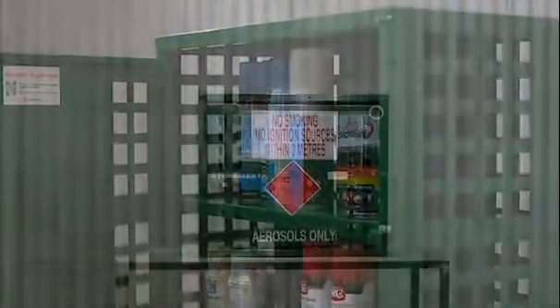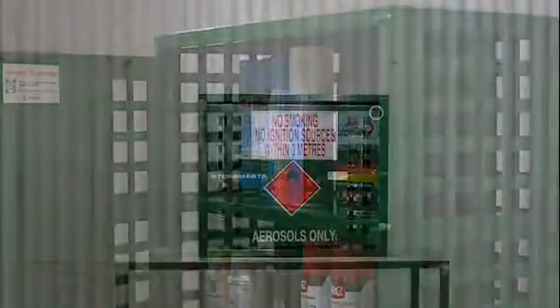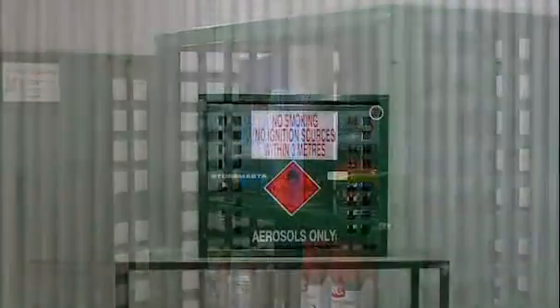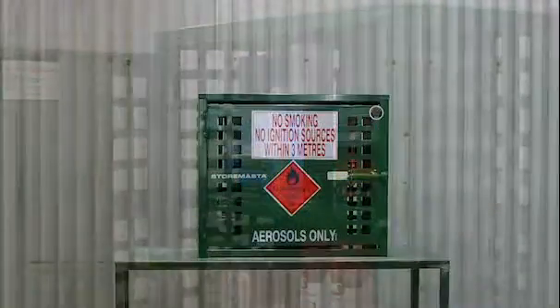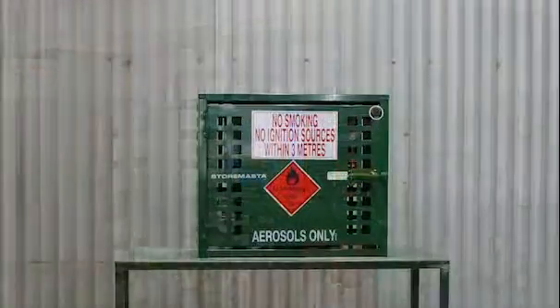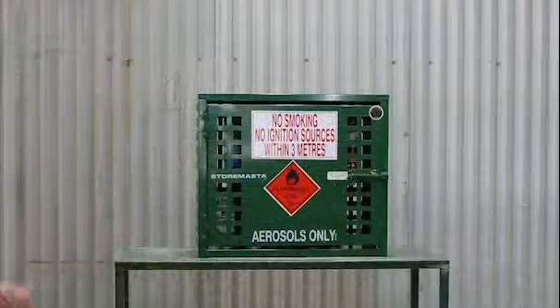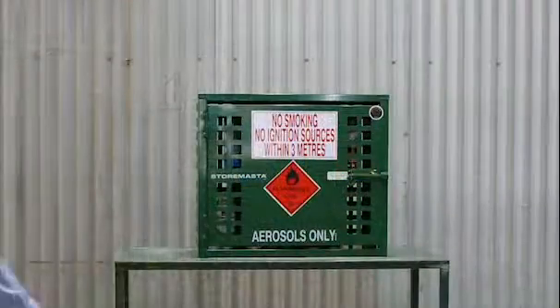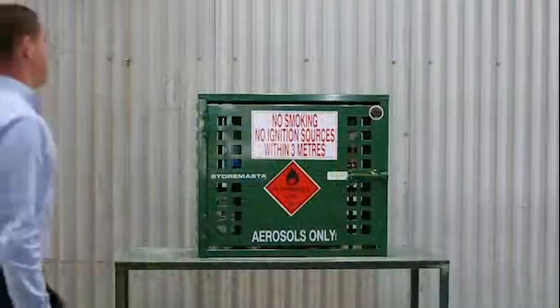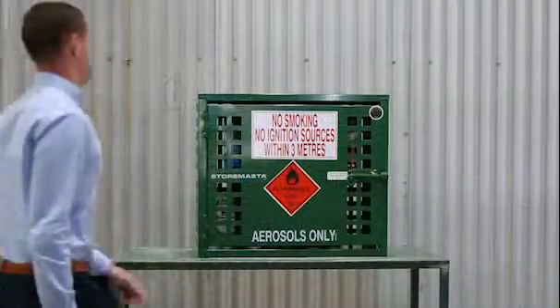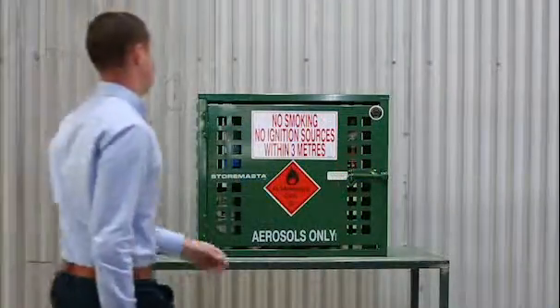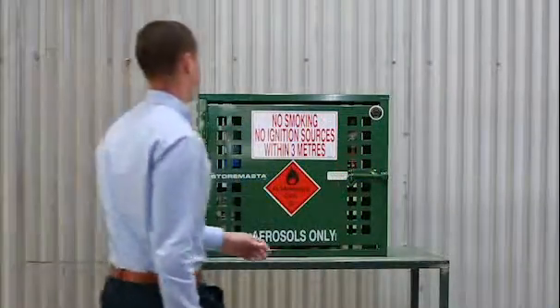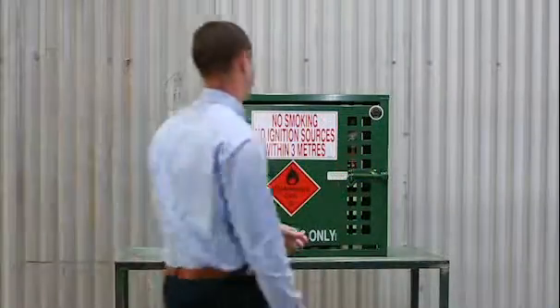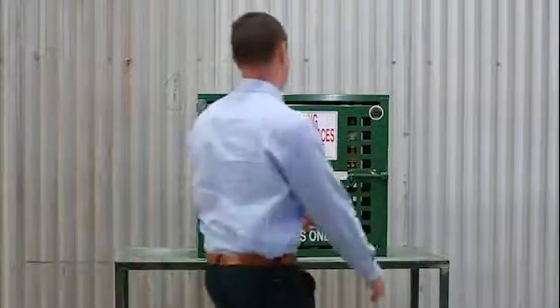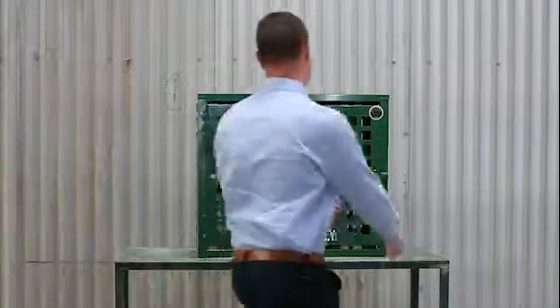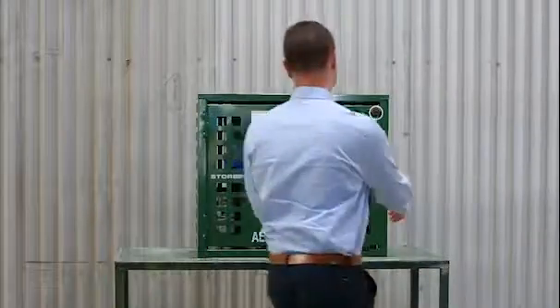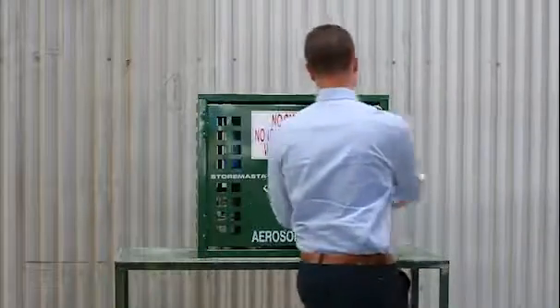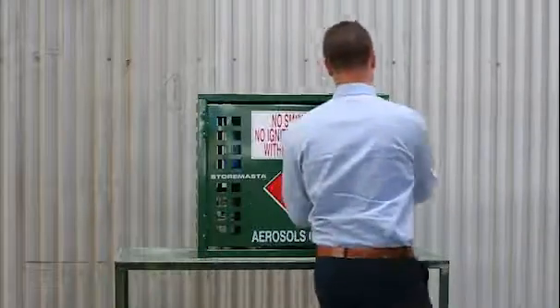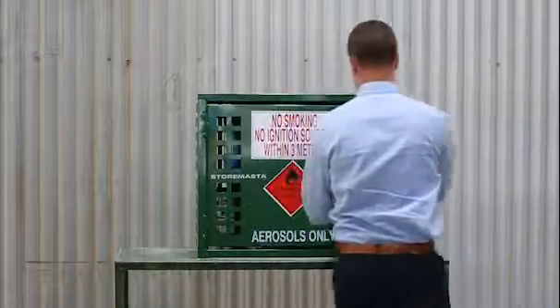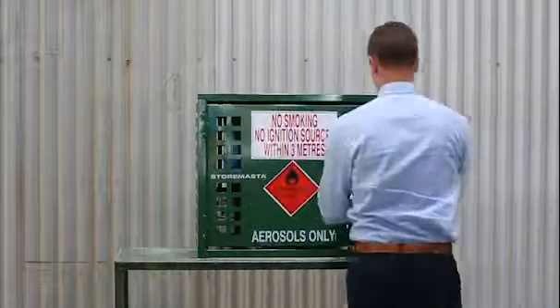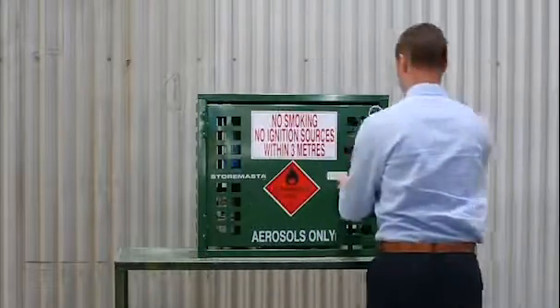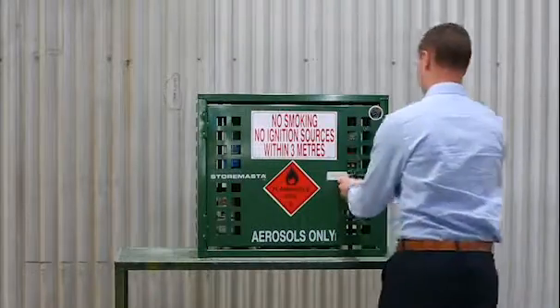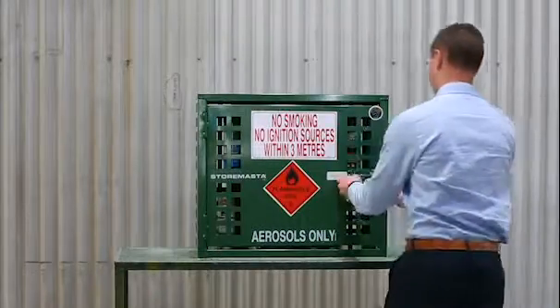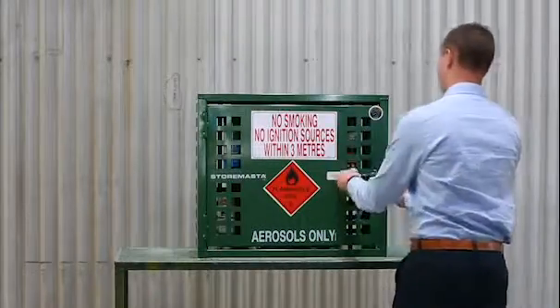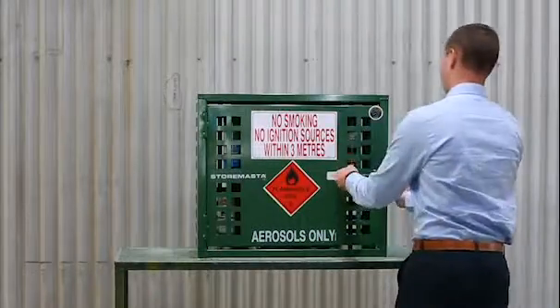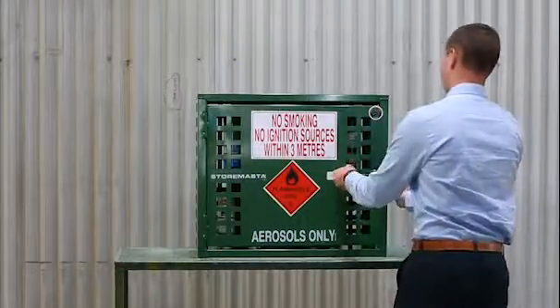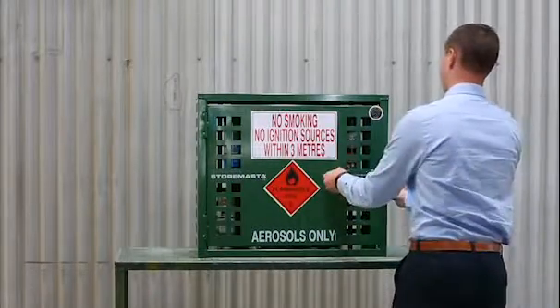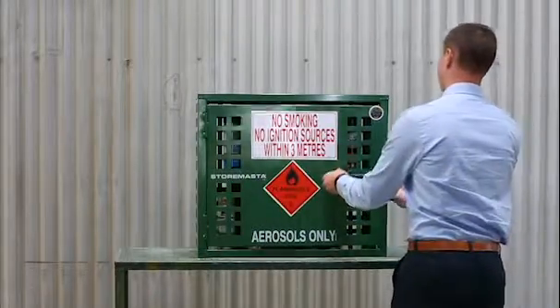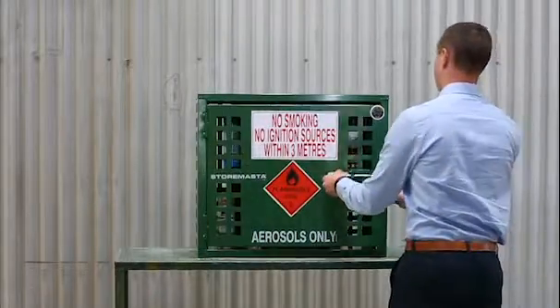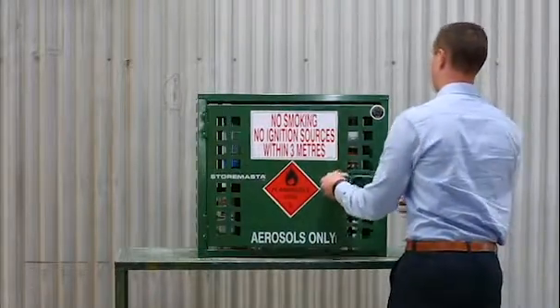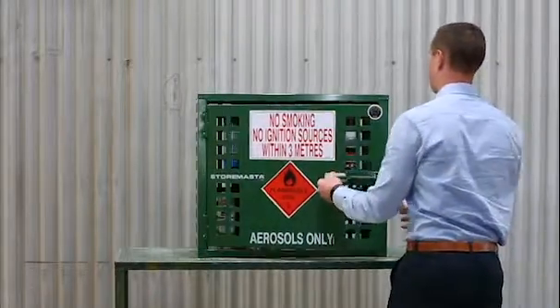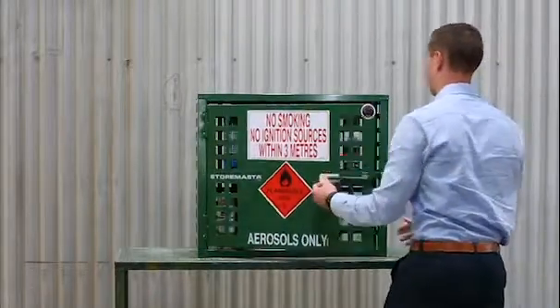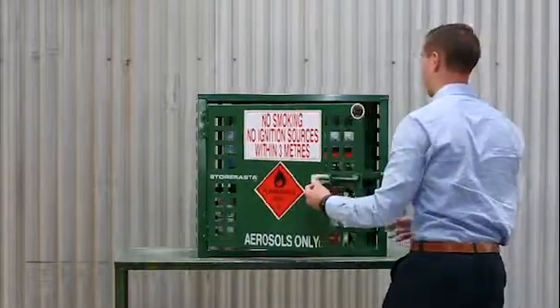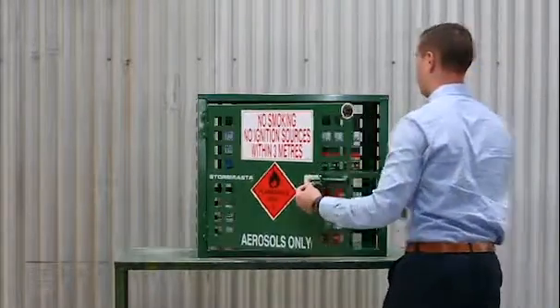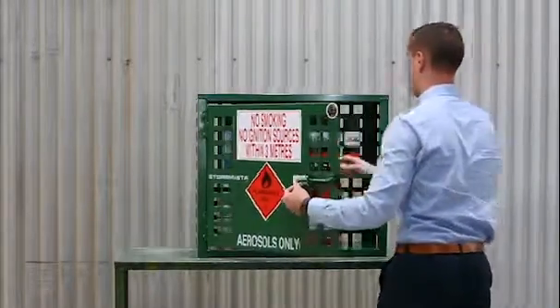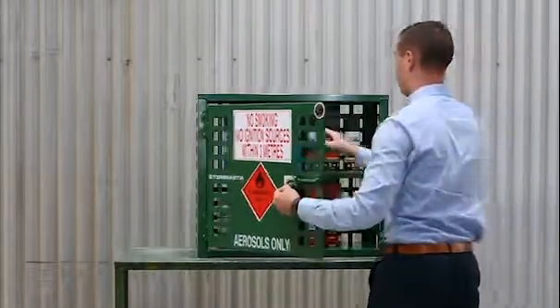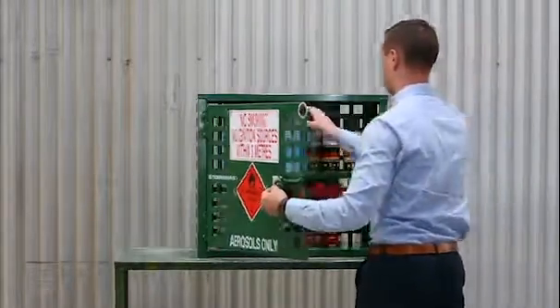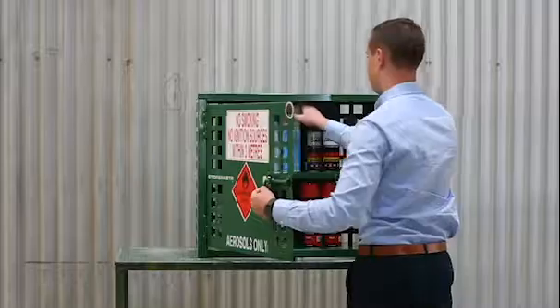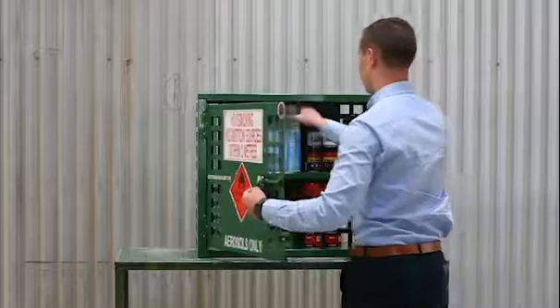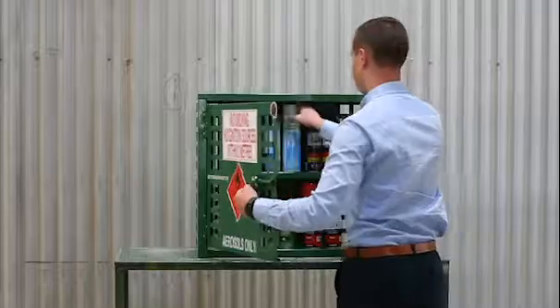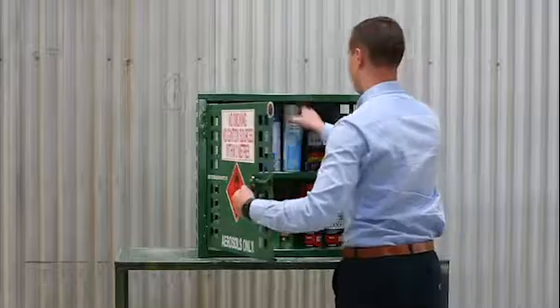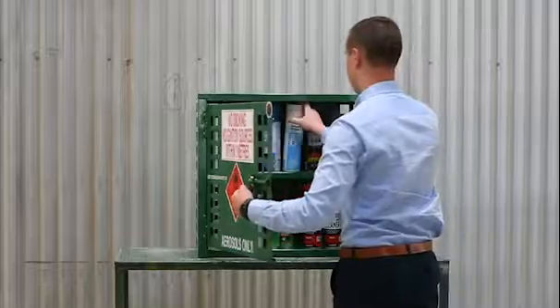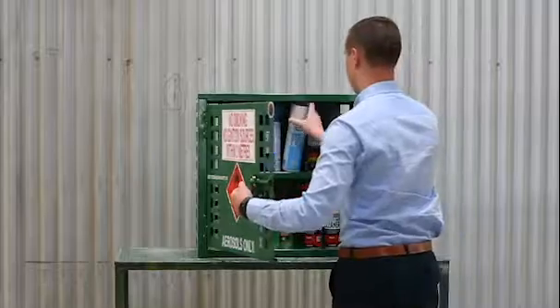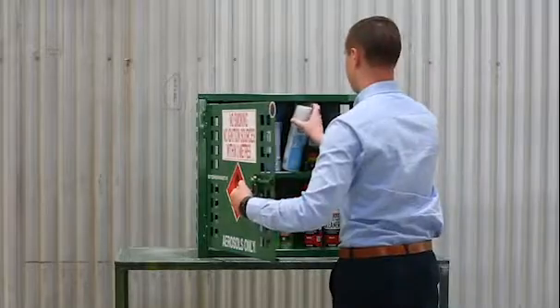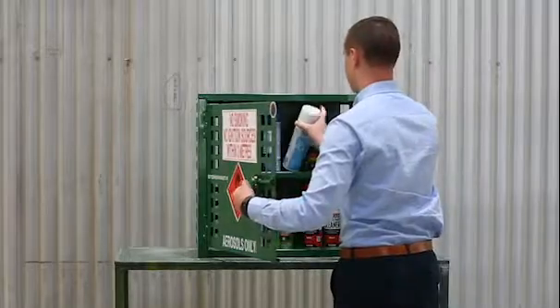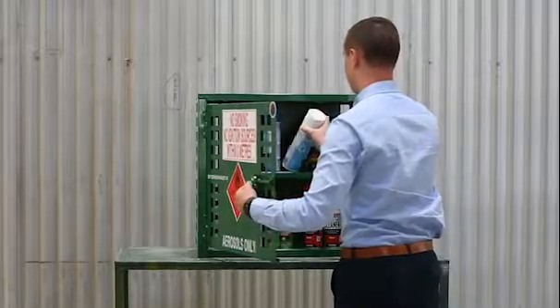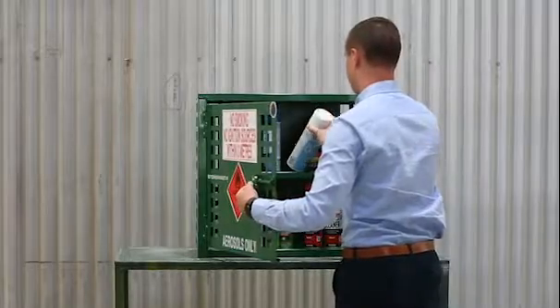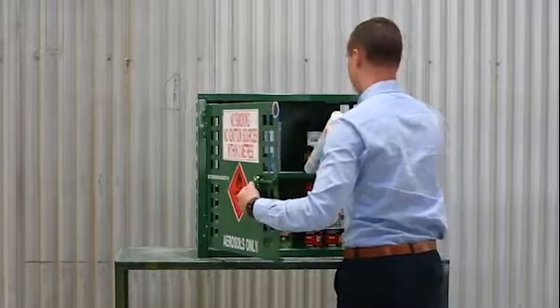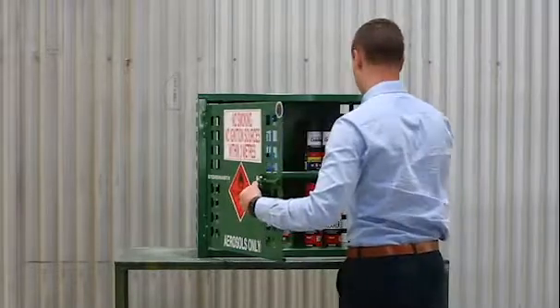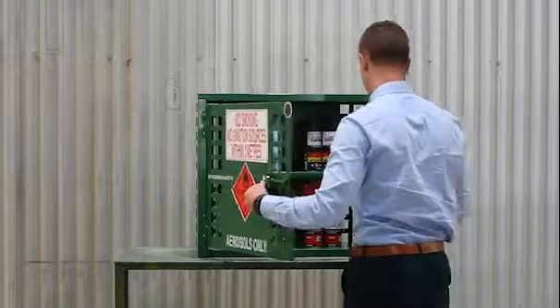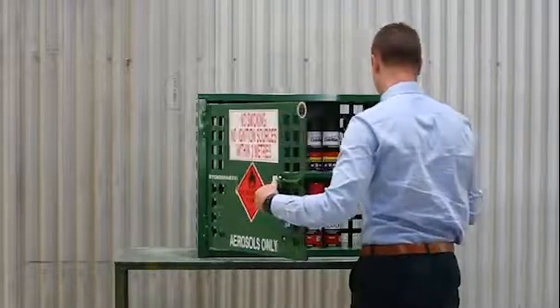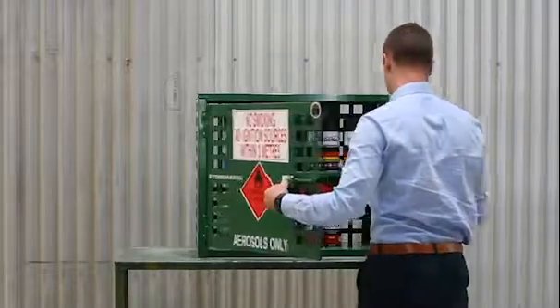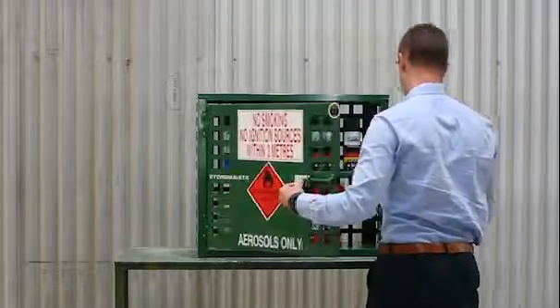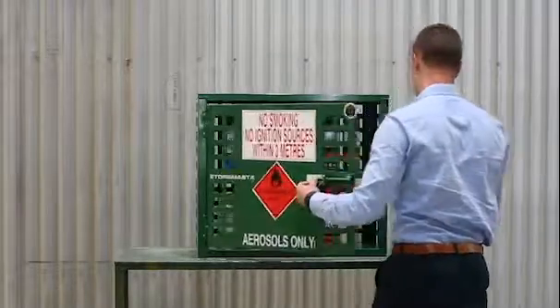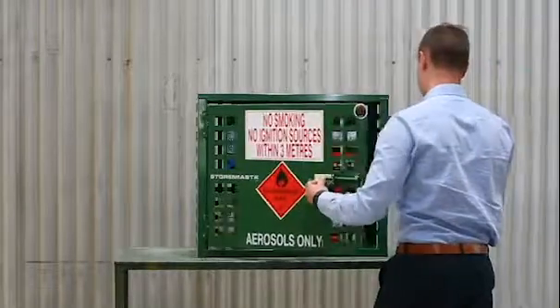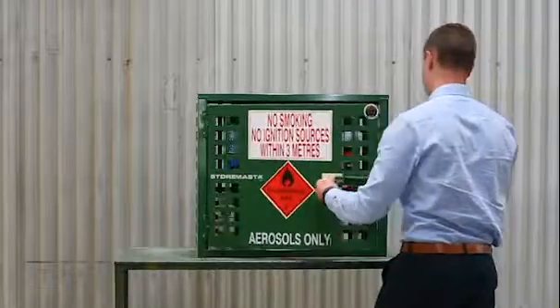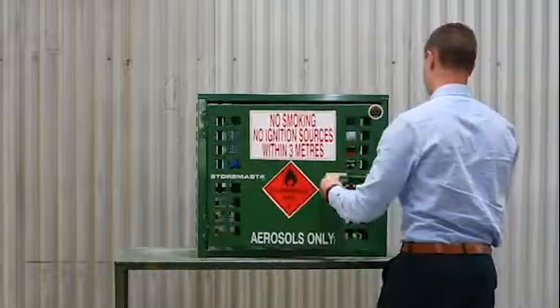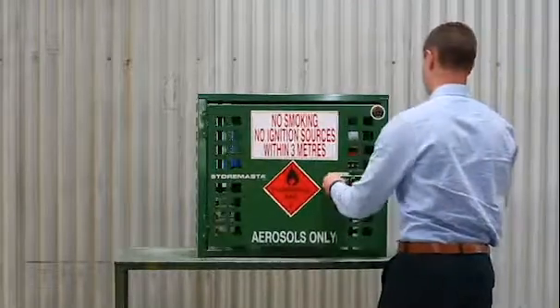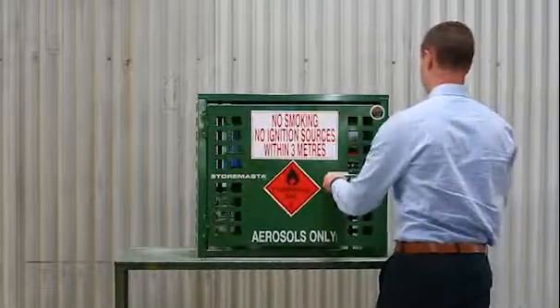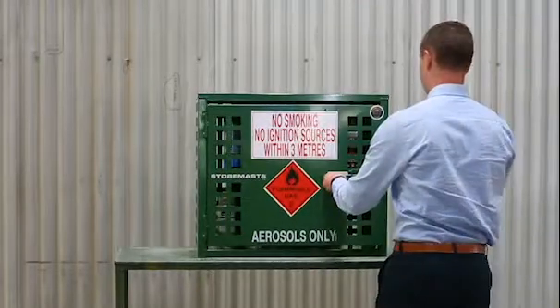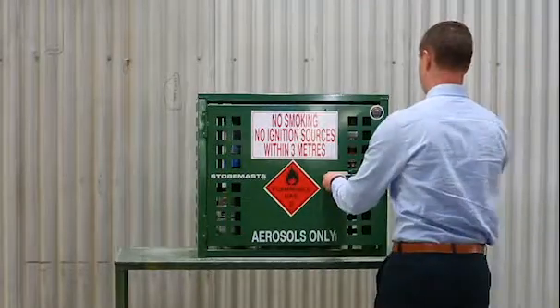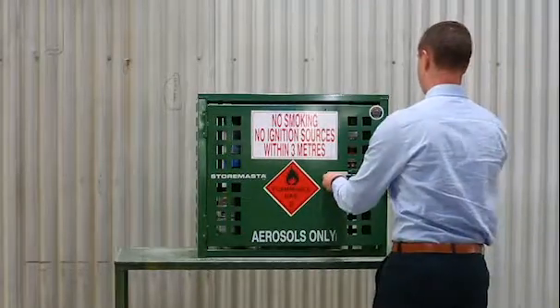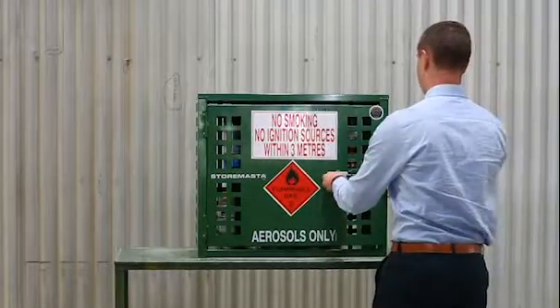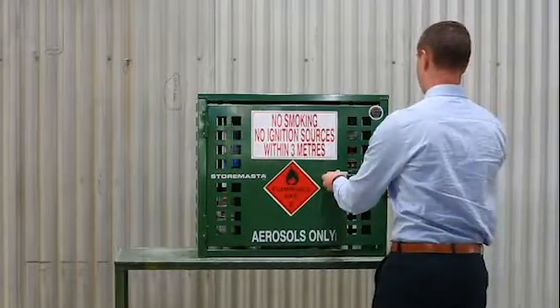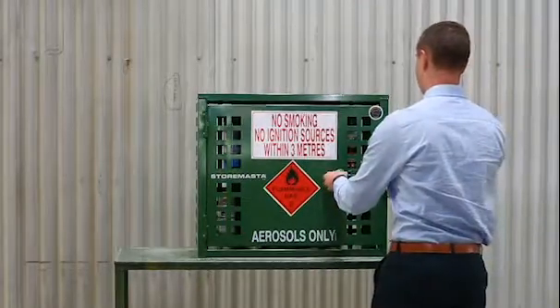Storemaster aerosol cages offer instant safety and compliance, with room for 18 to 625 cans.